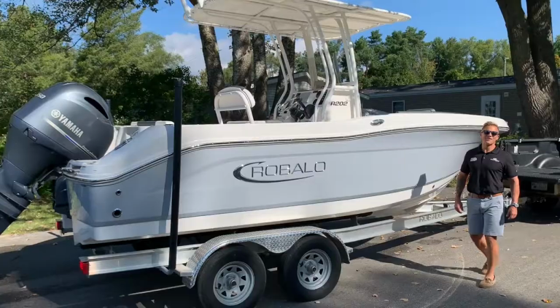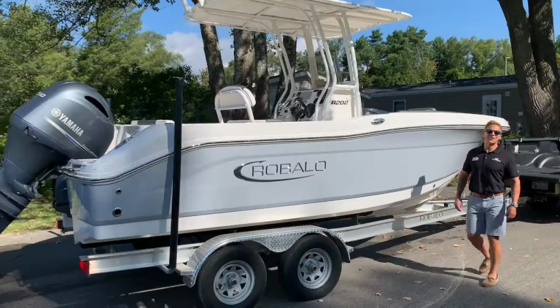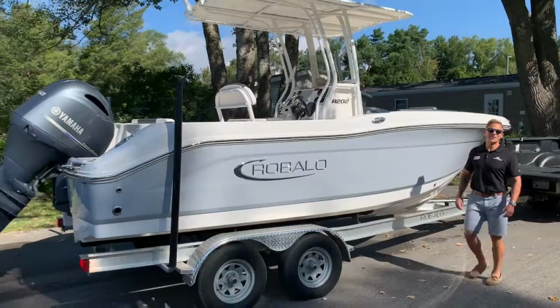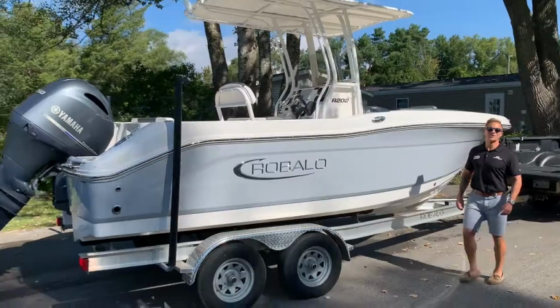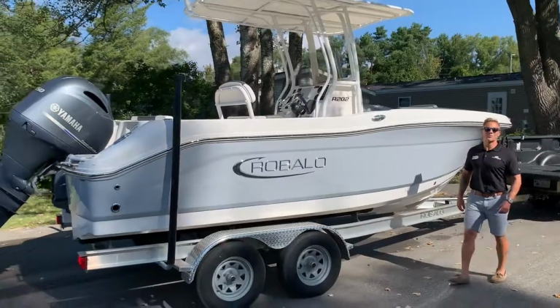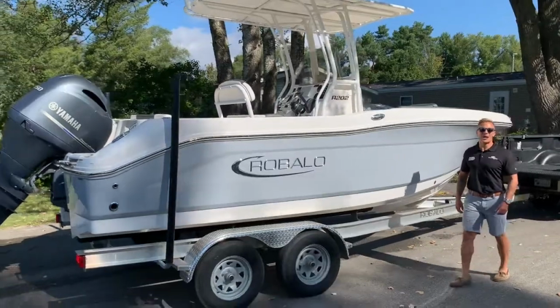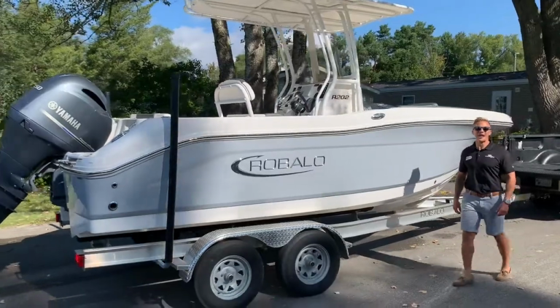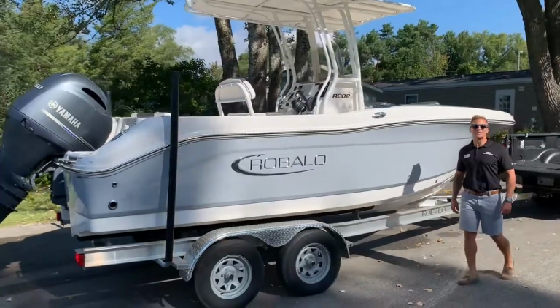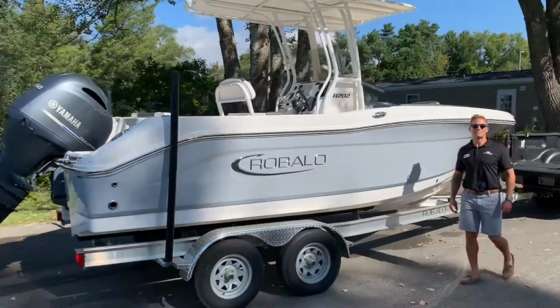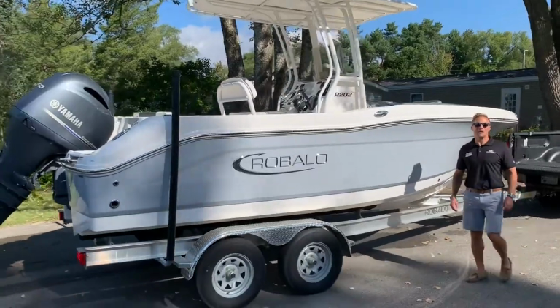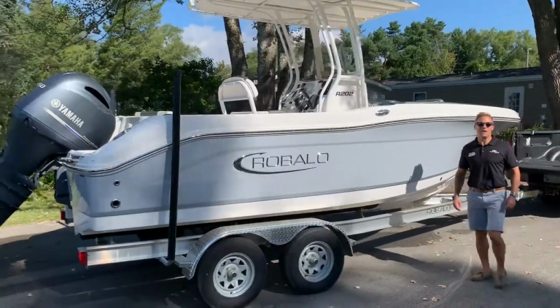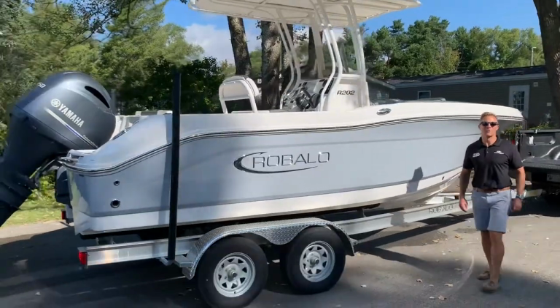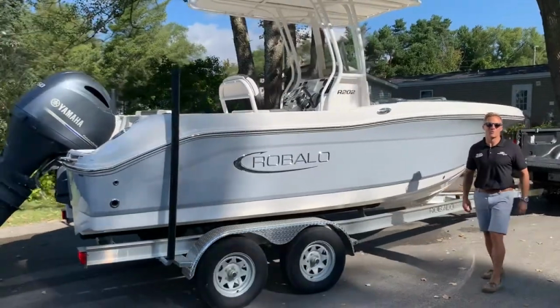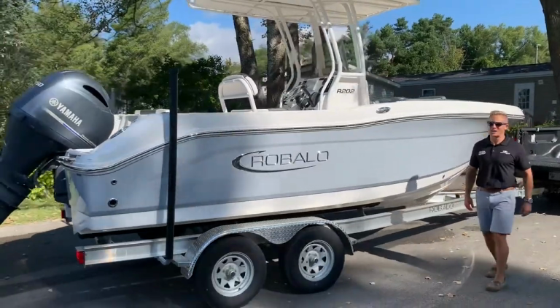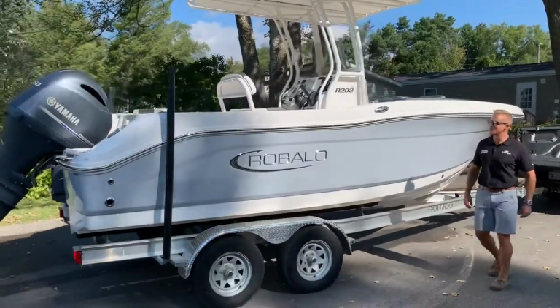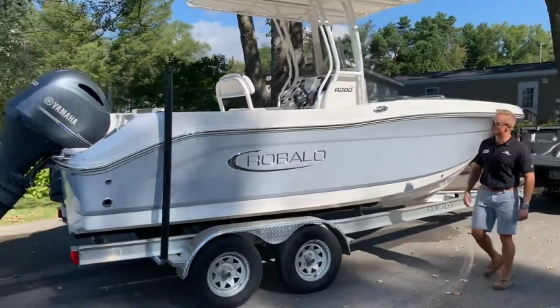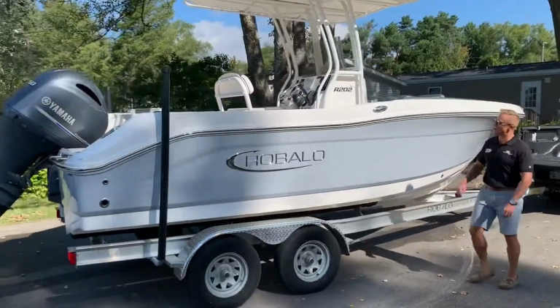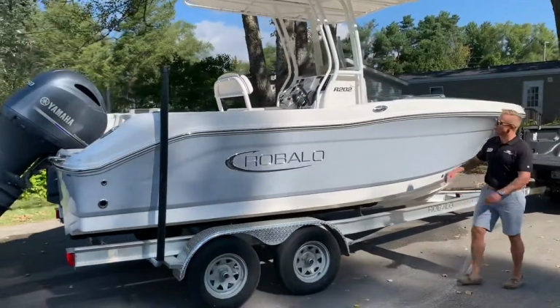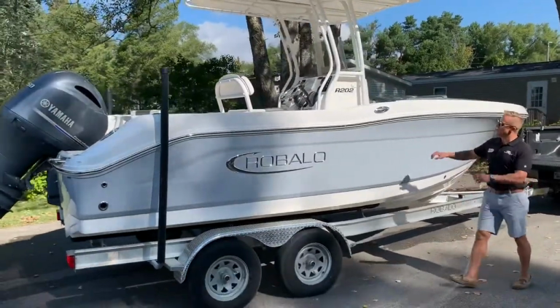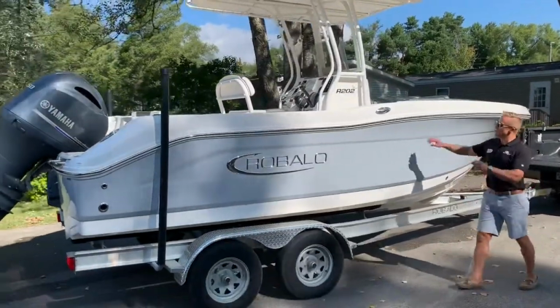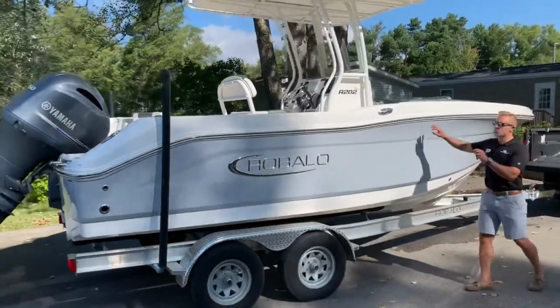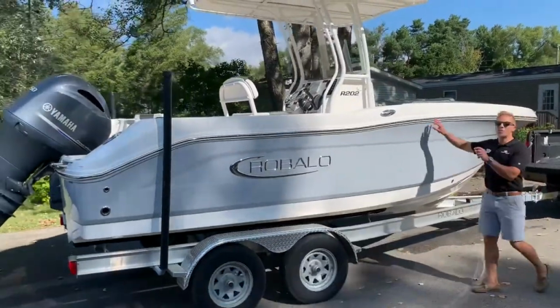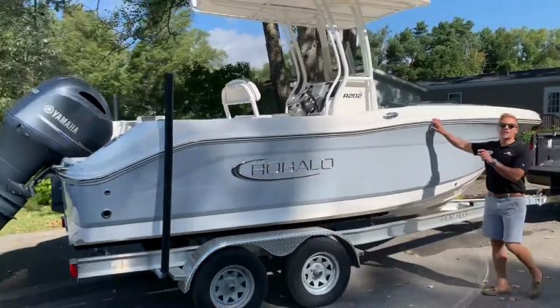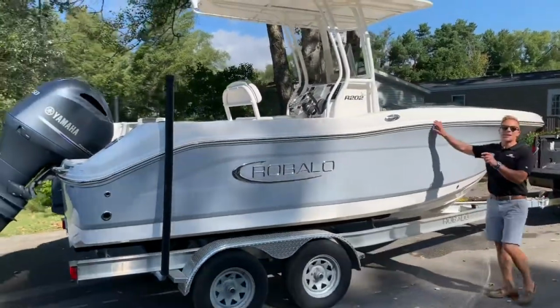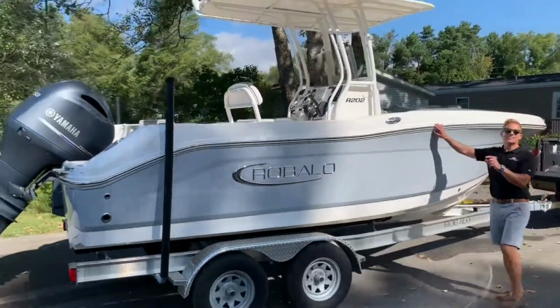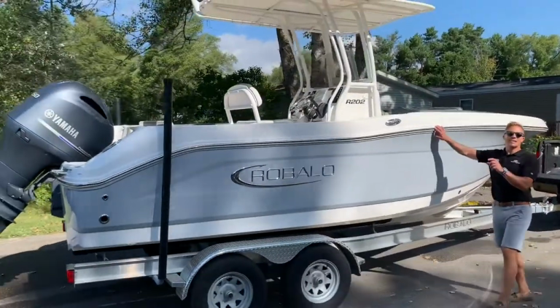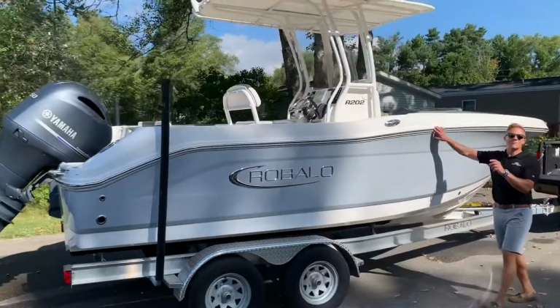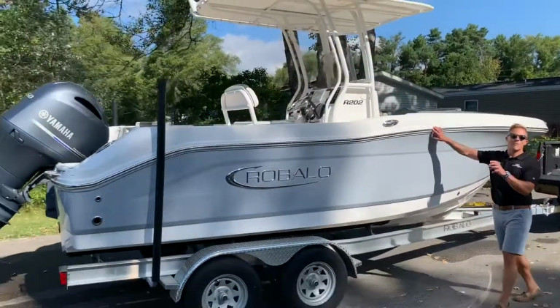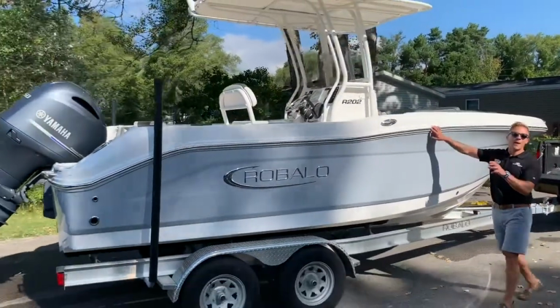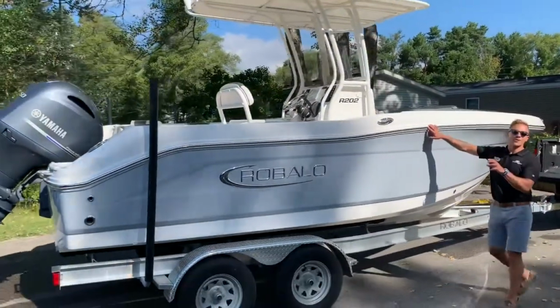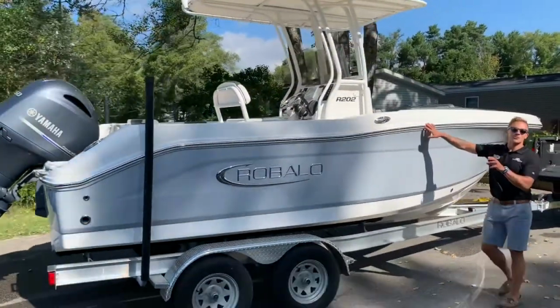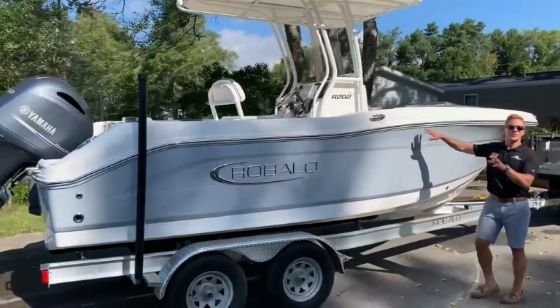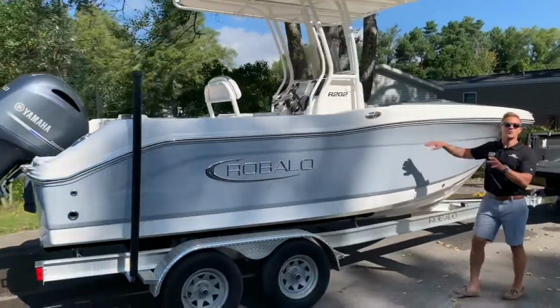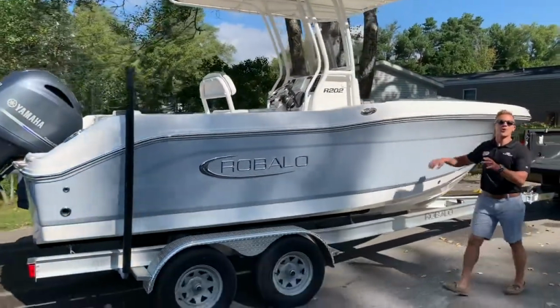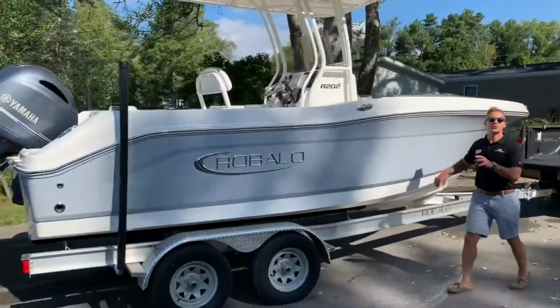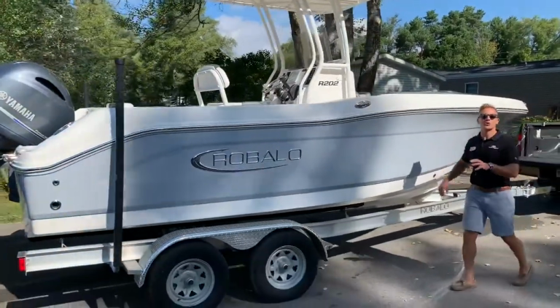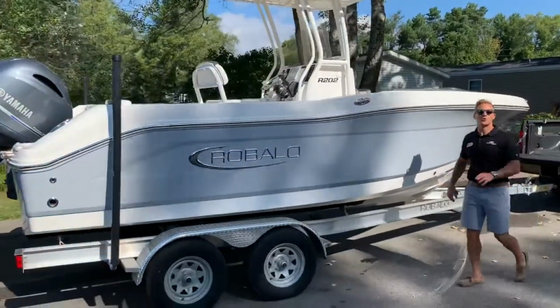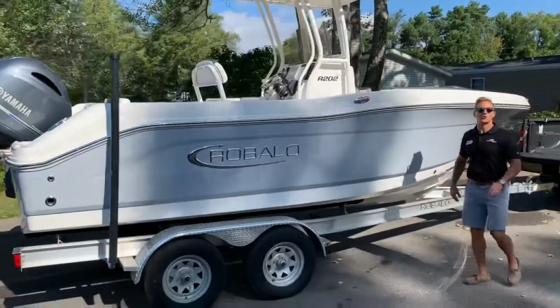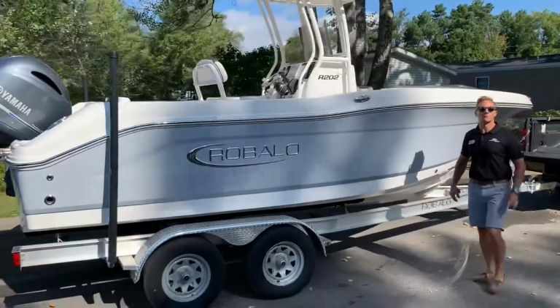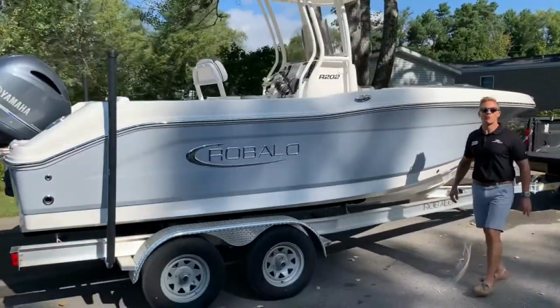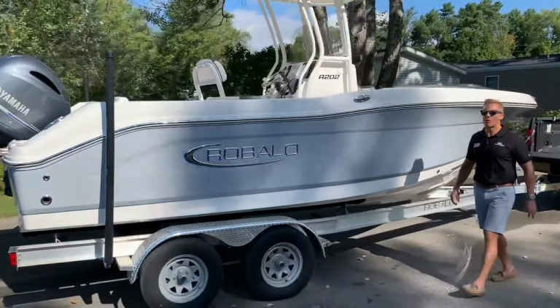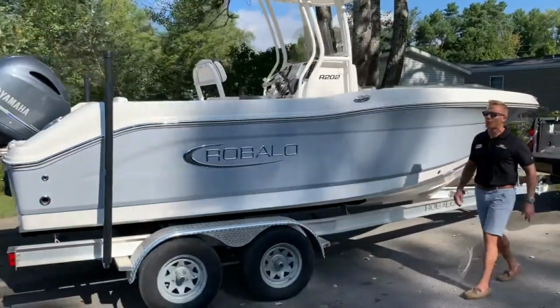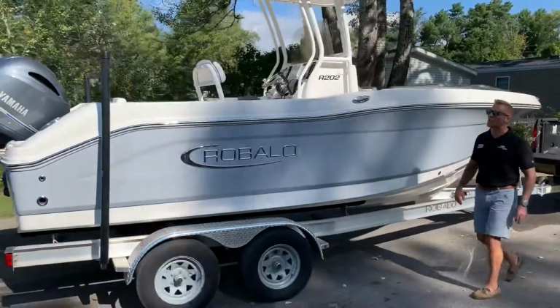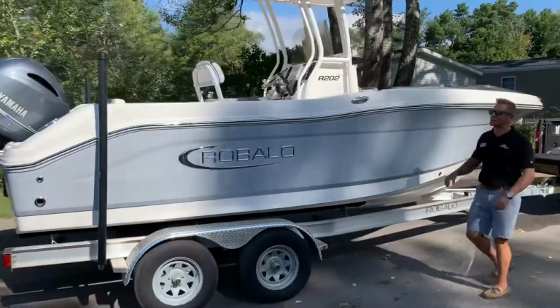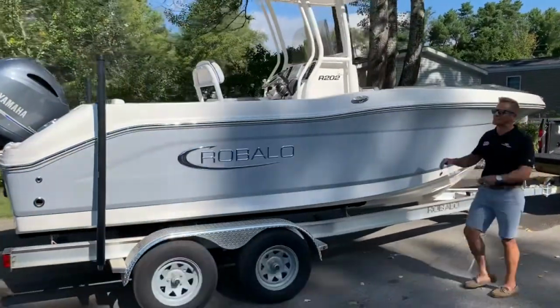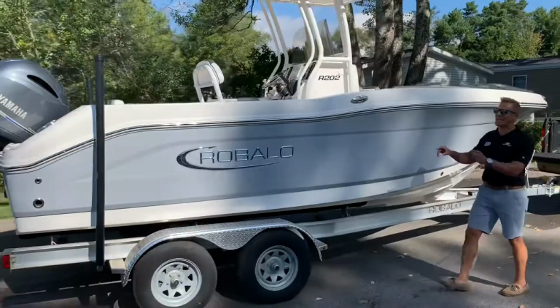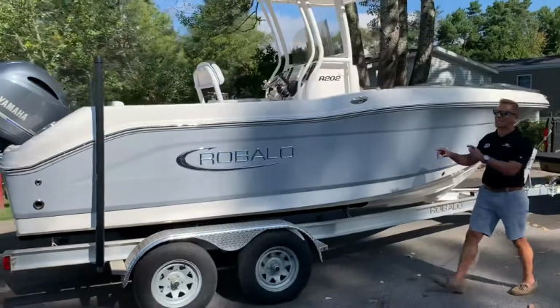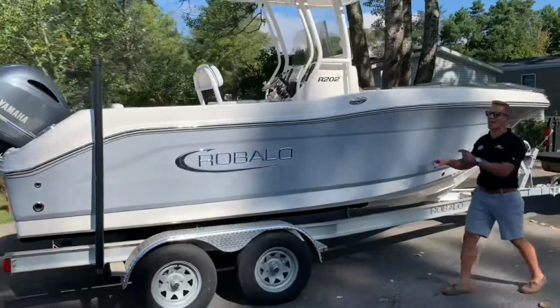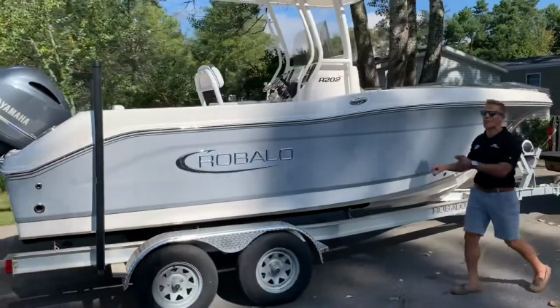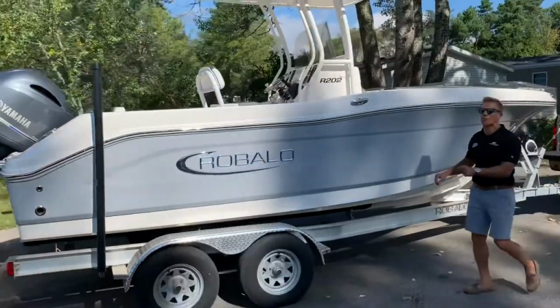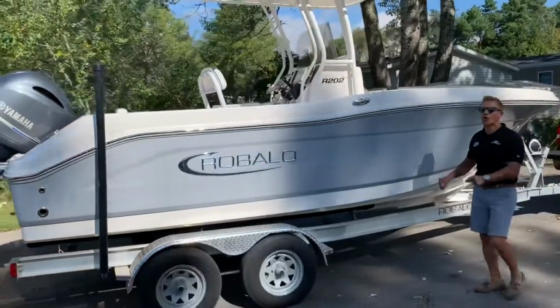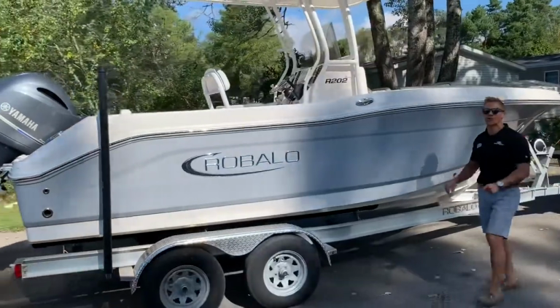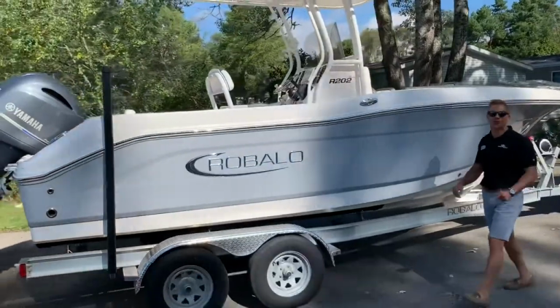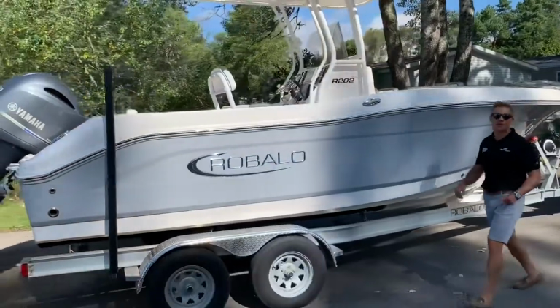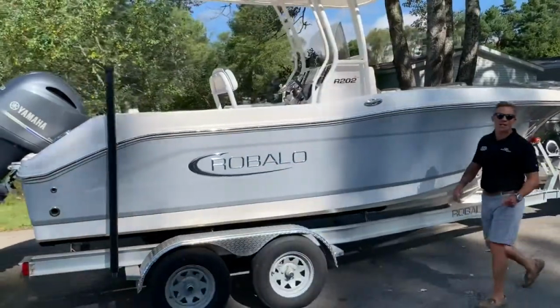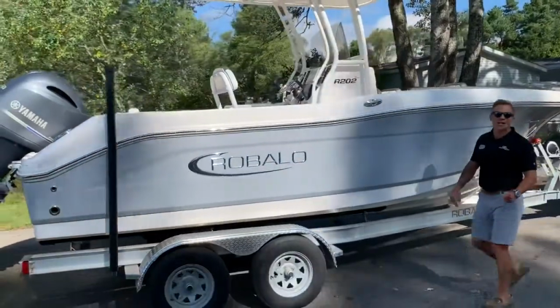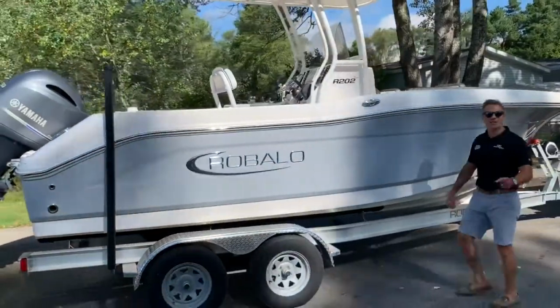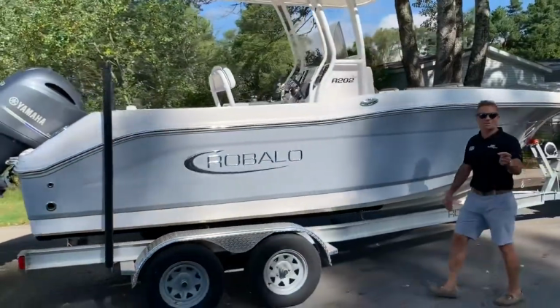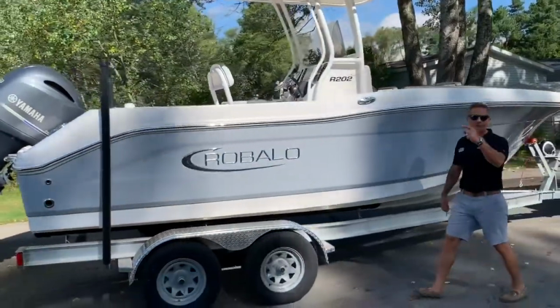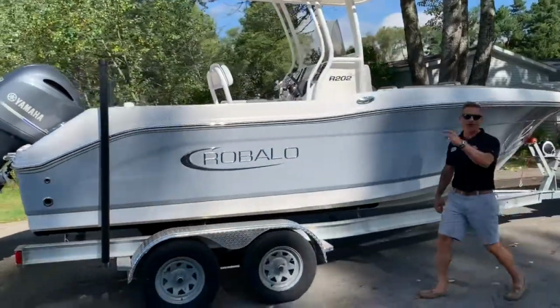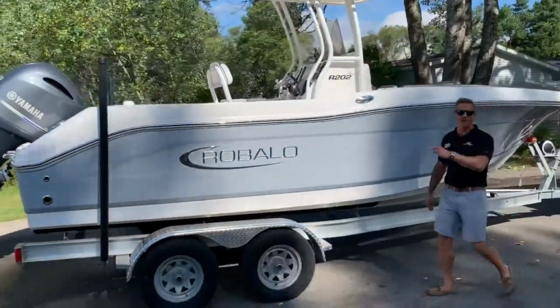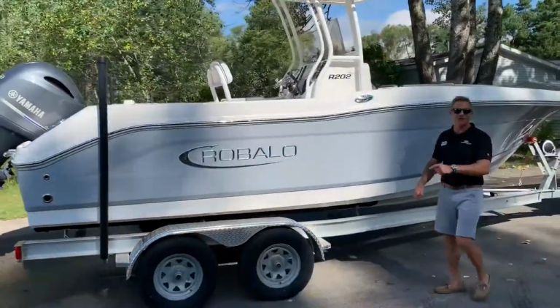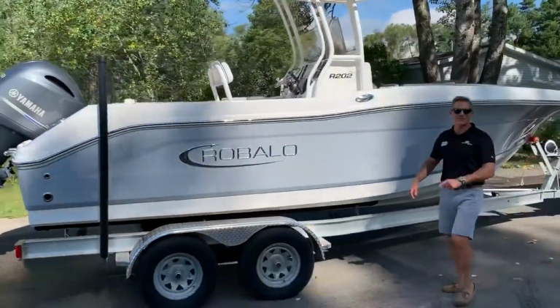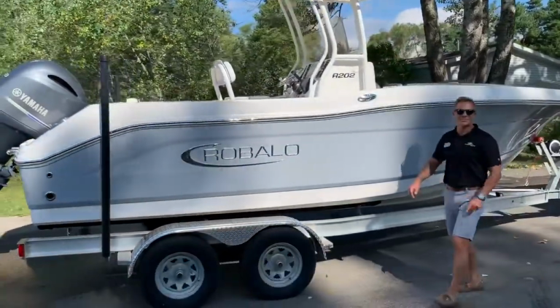Here's Grand Bay Marine with a 2019 Robalo 202 Explorer. We're about to take it out on the water, so come take a ride with us.